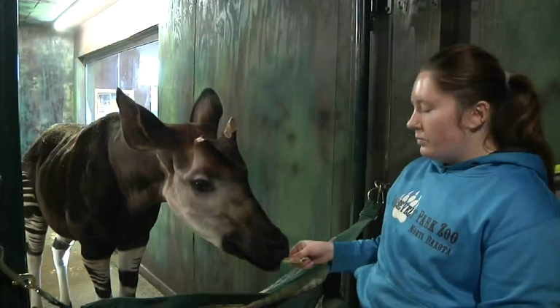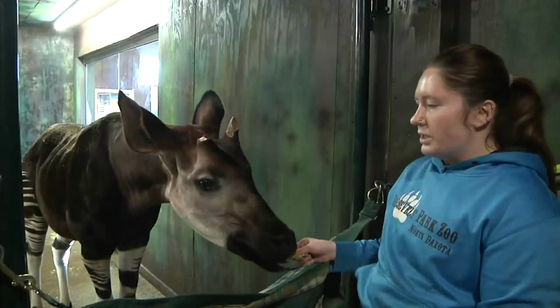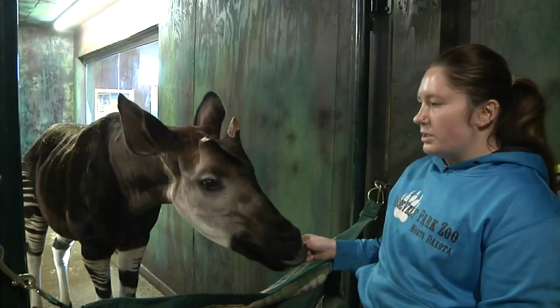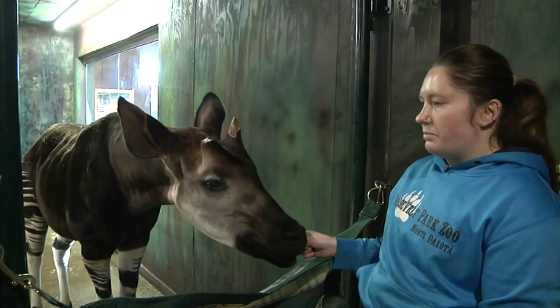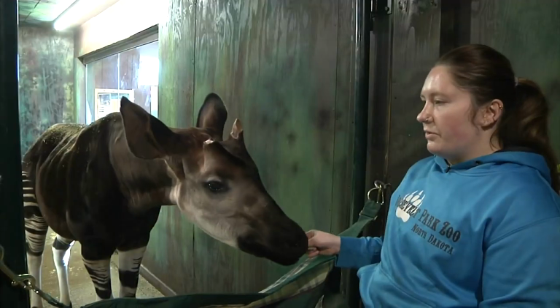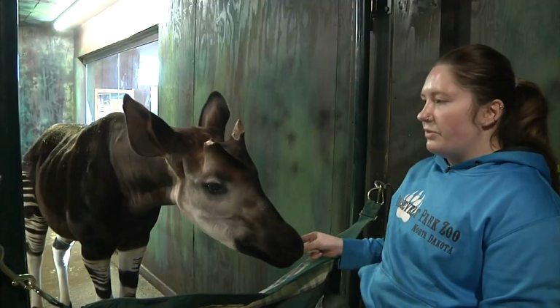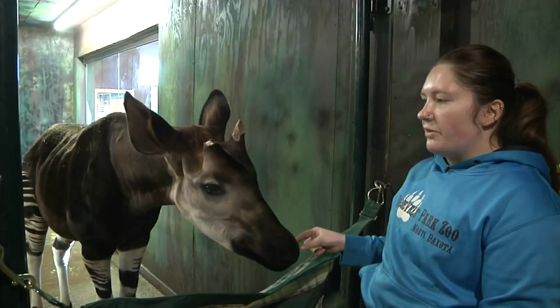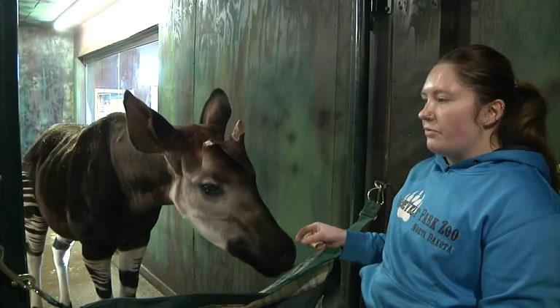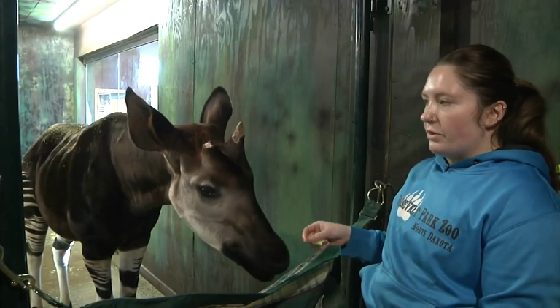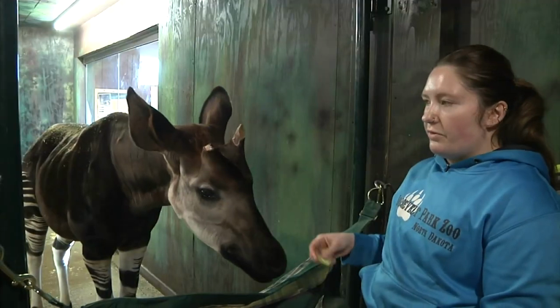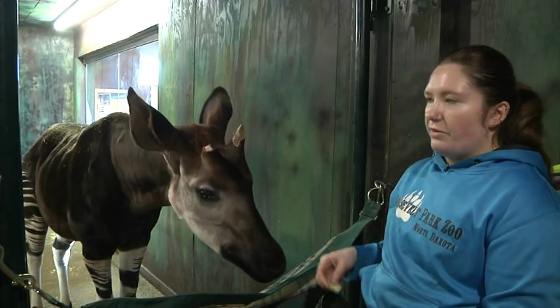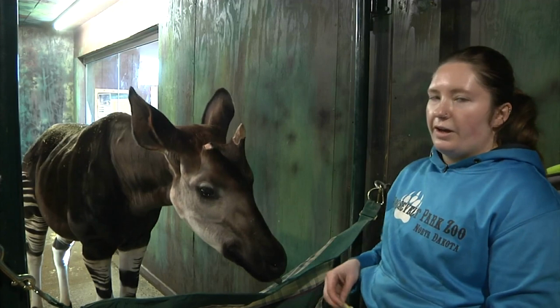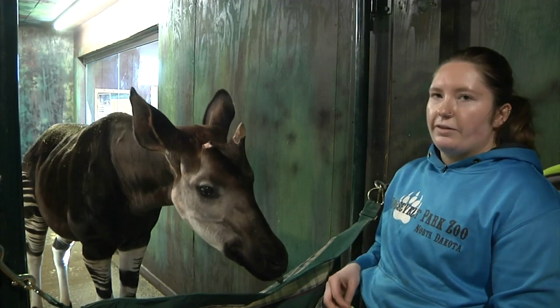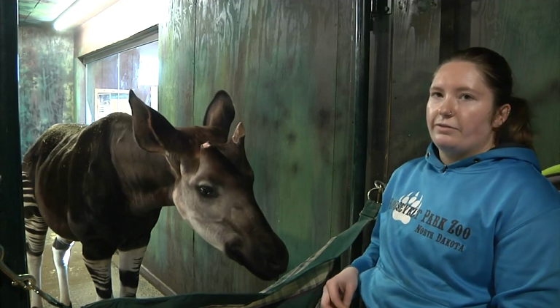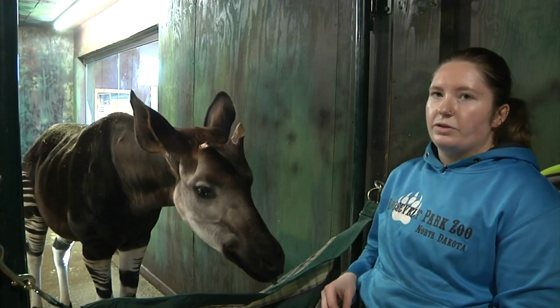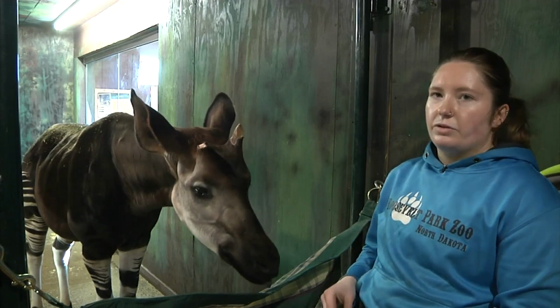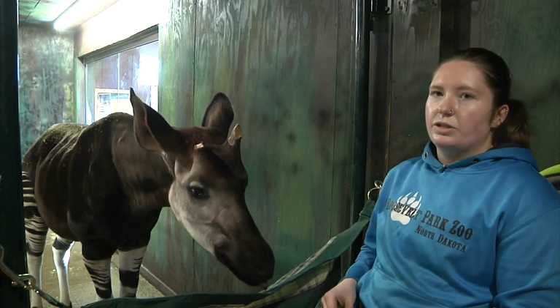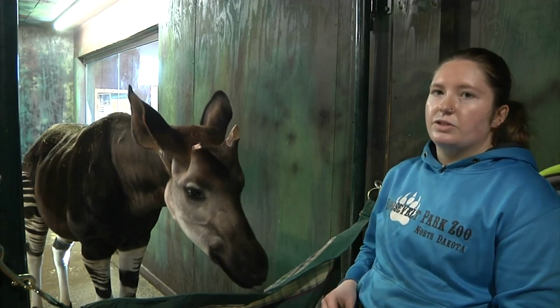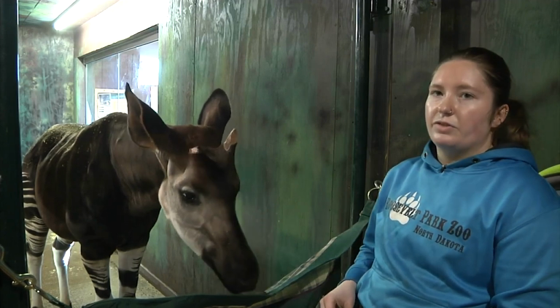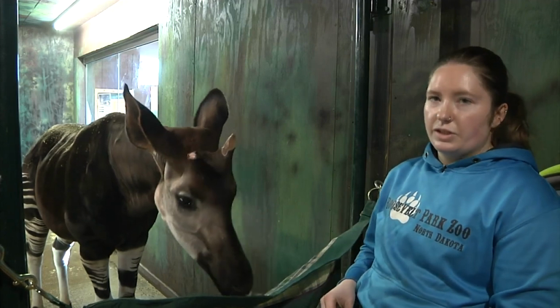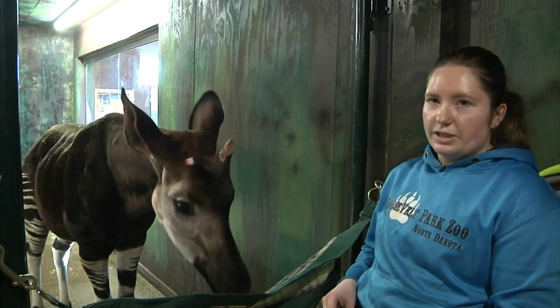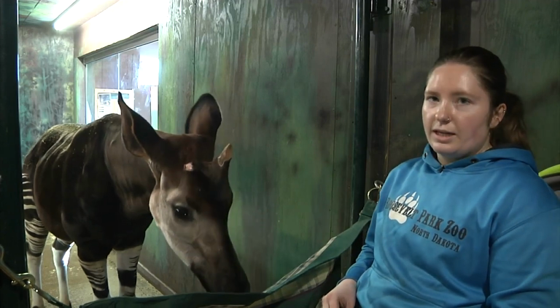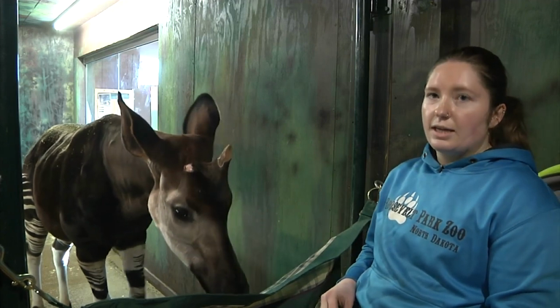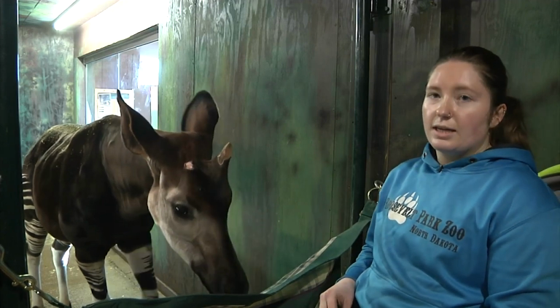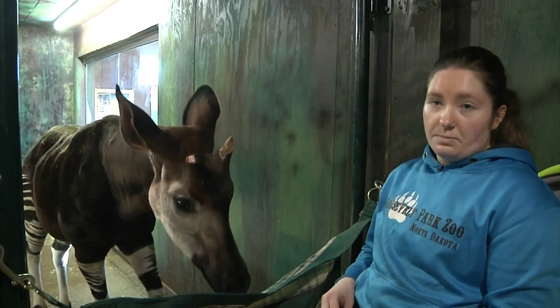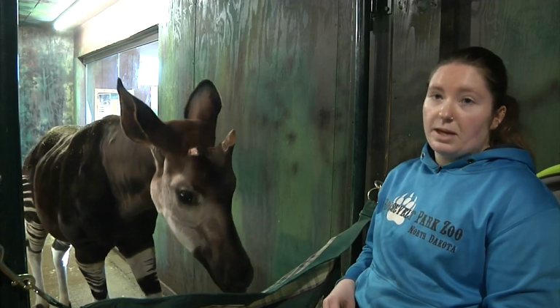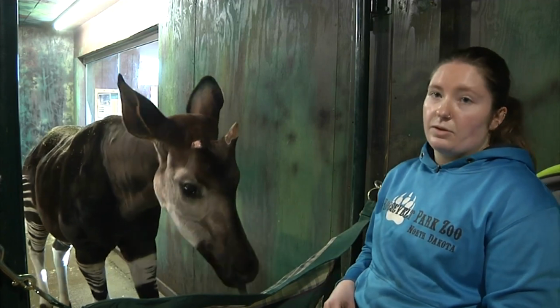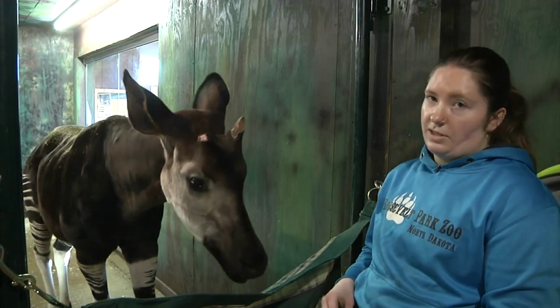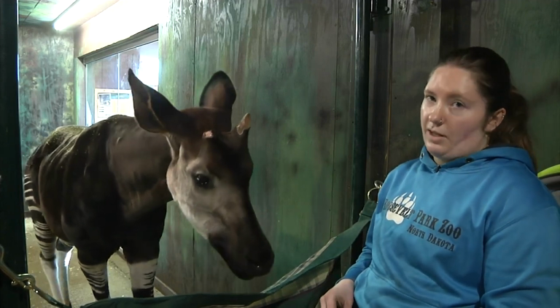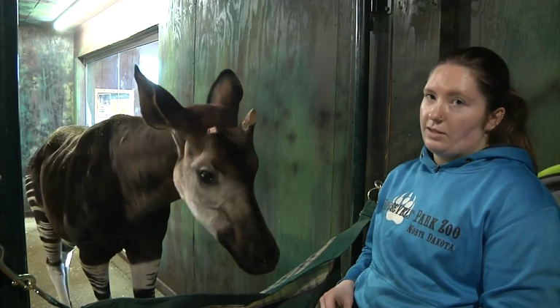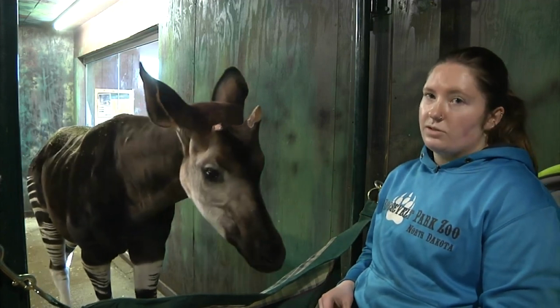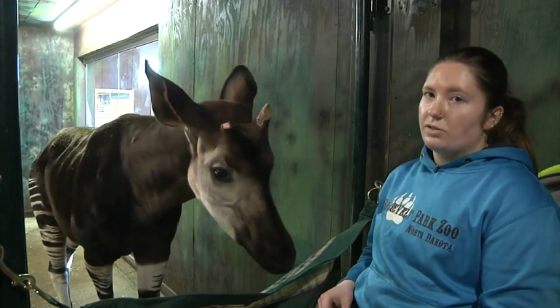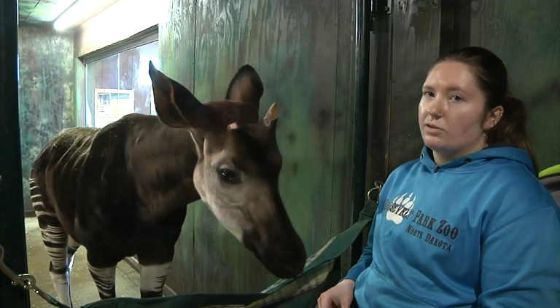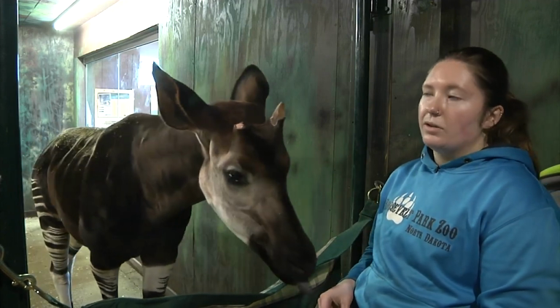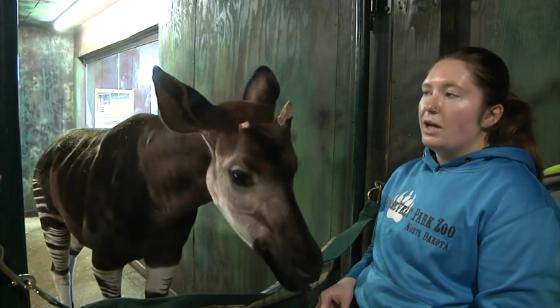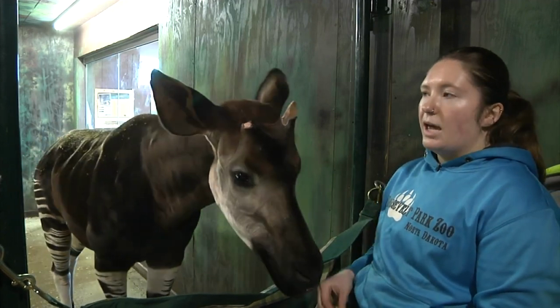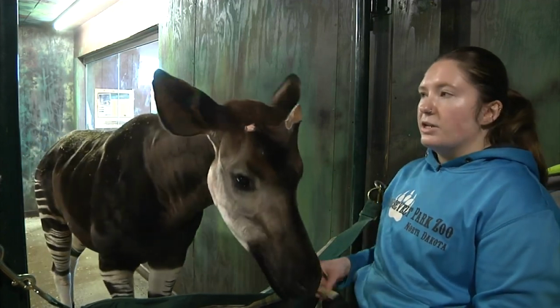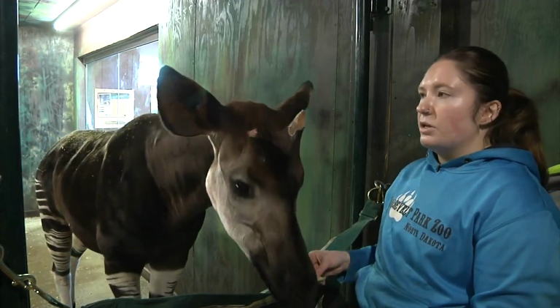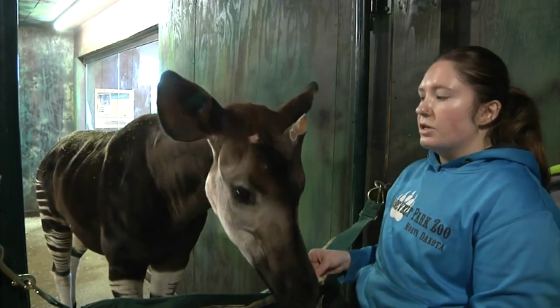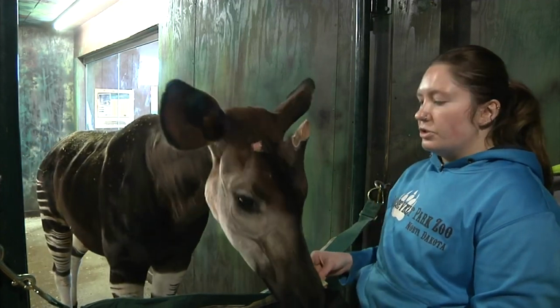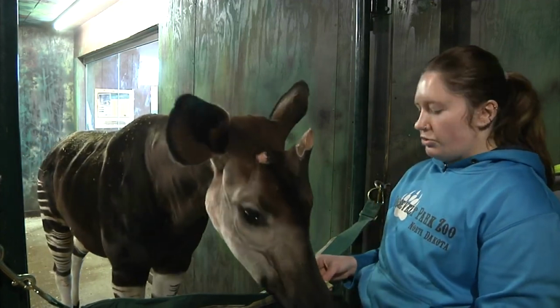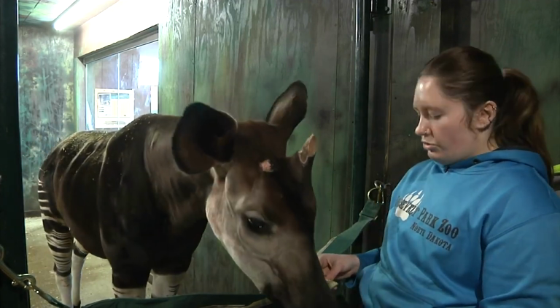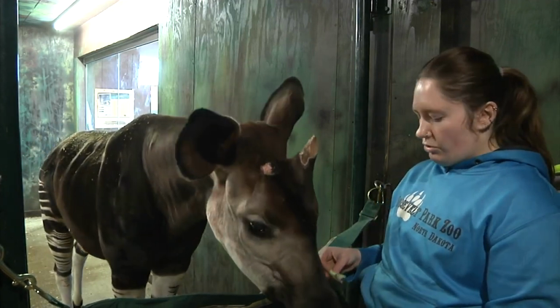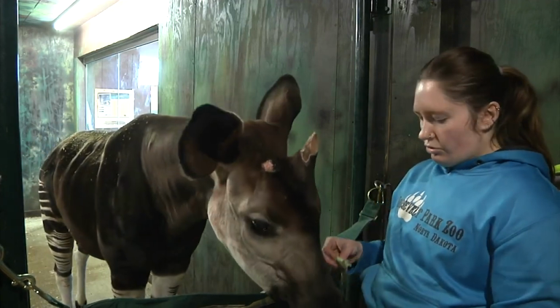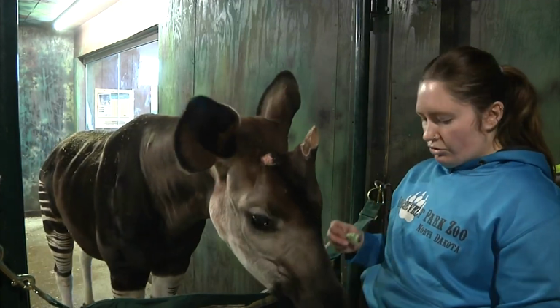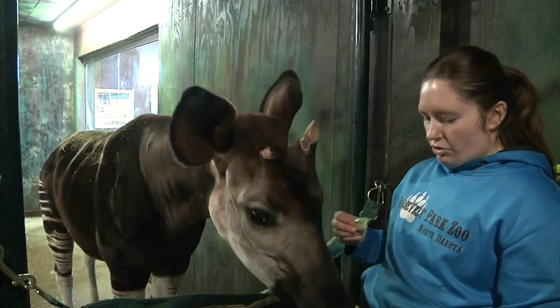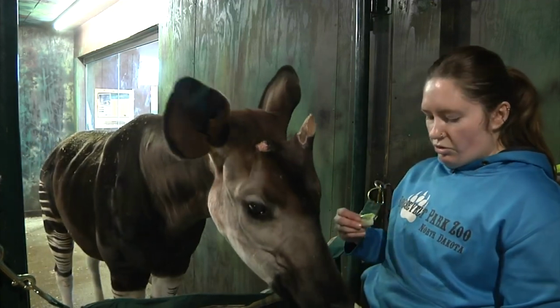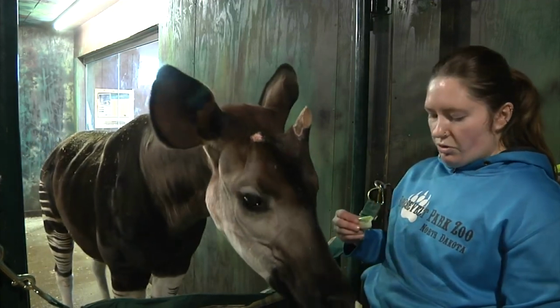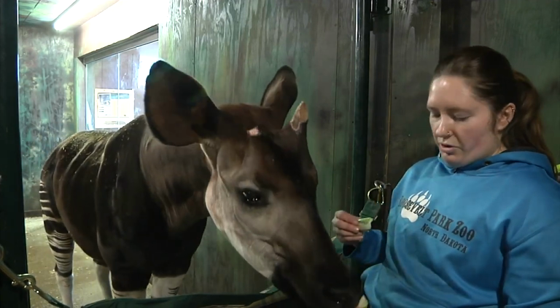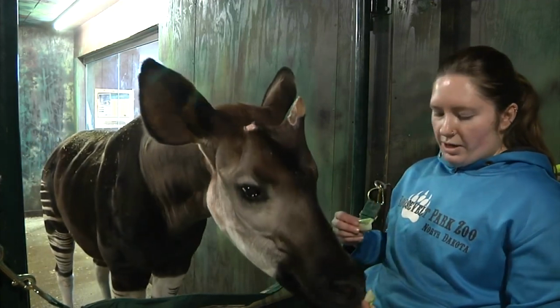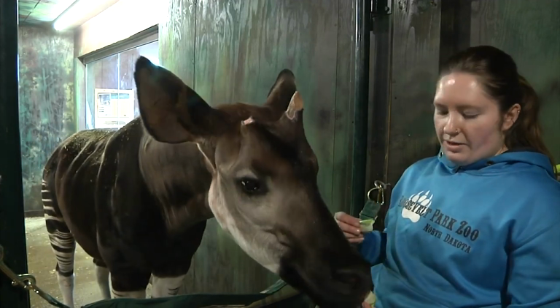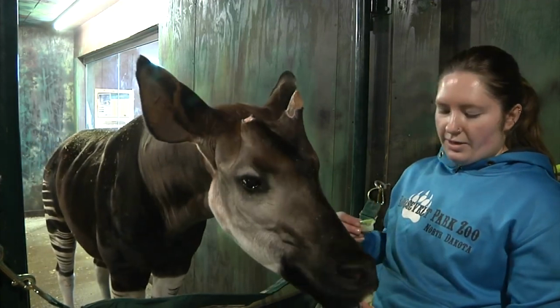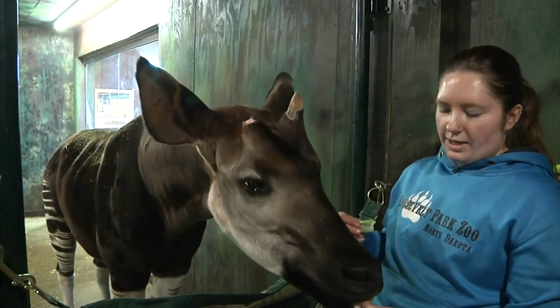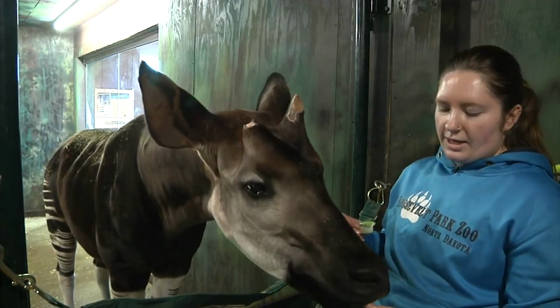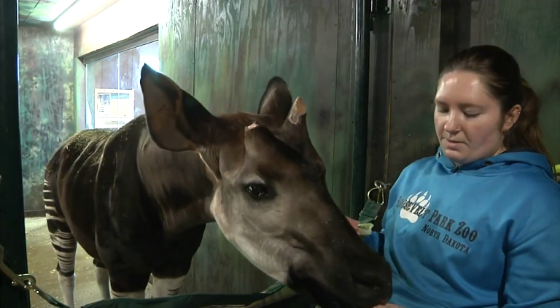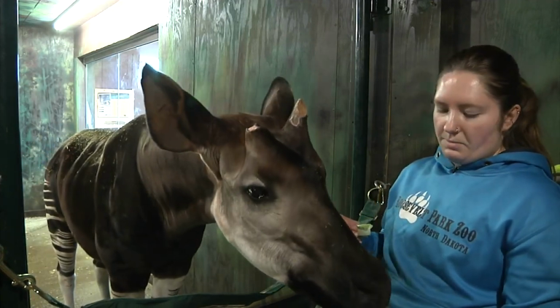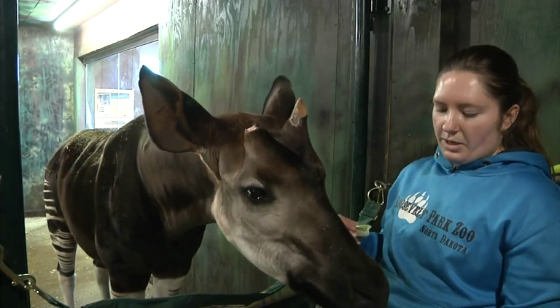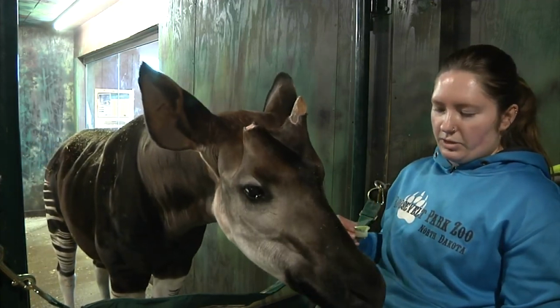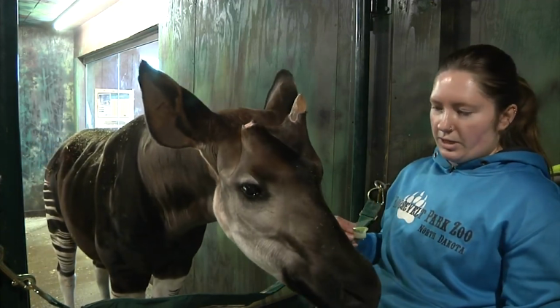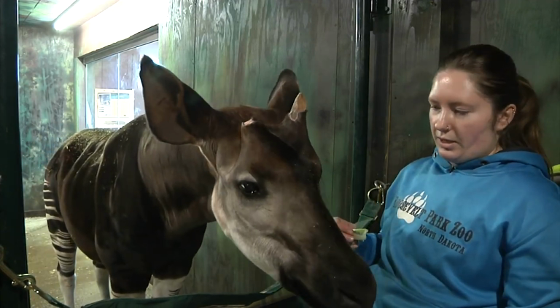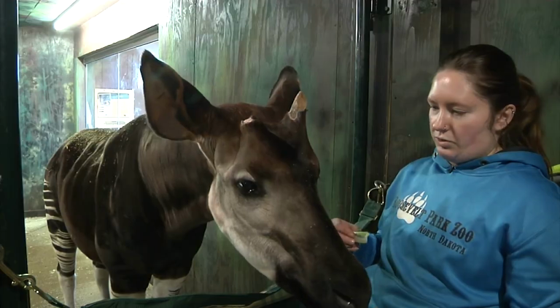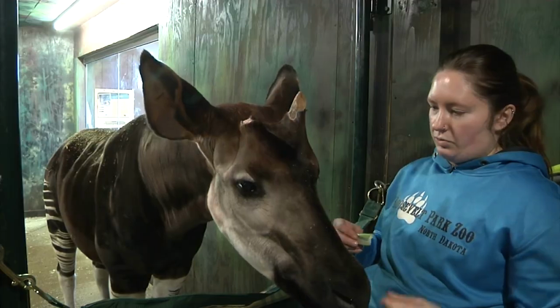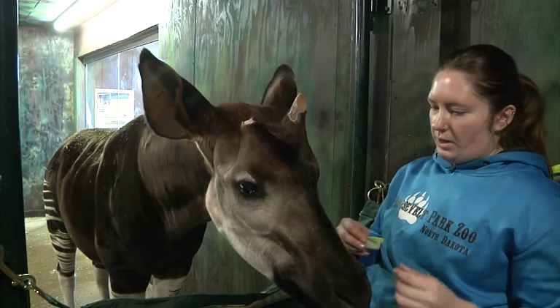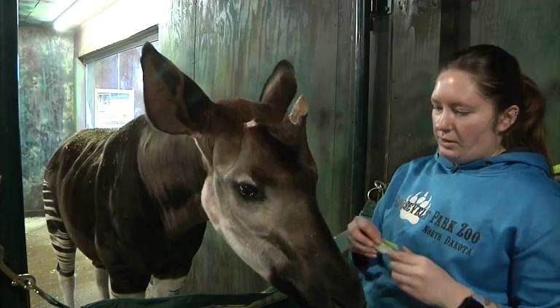When it's above 45 degrees feels-like temperature, he can be outside. And as long as there's no snow, he can be outside as well.